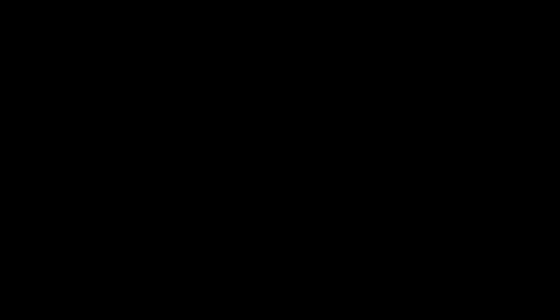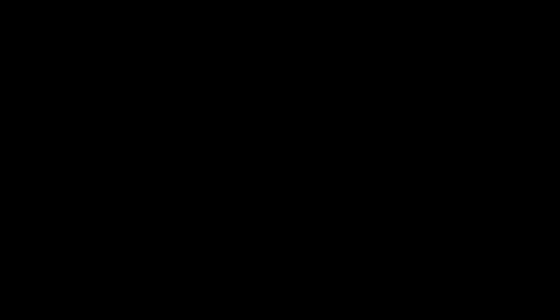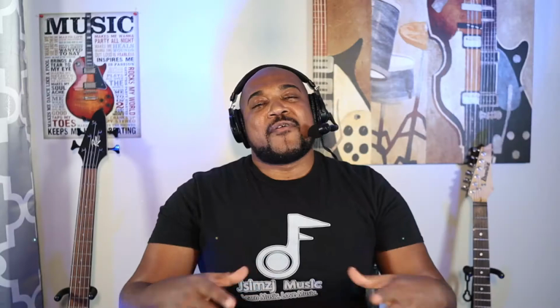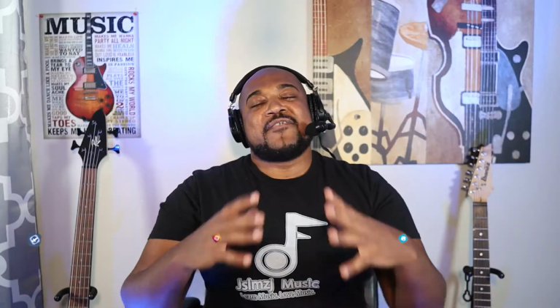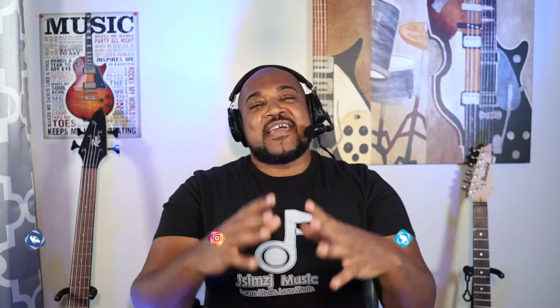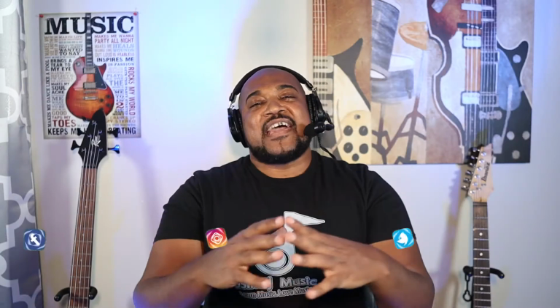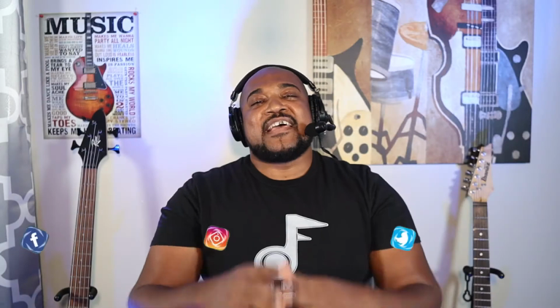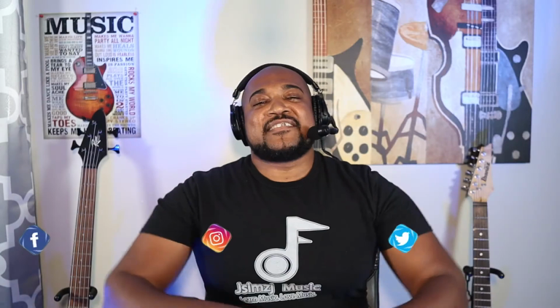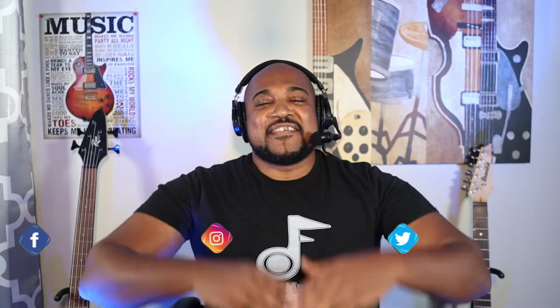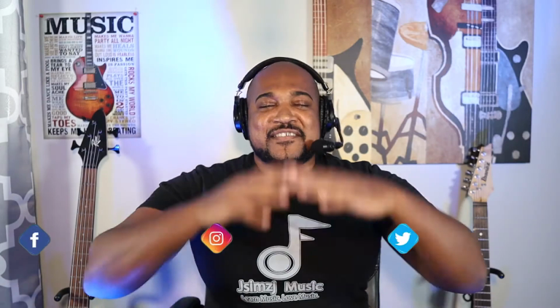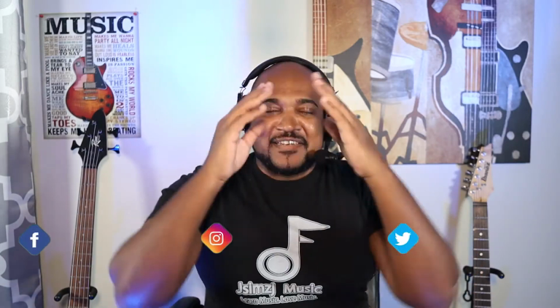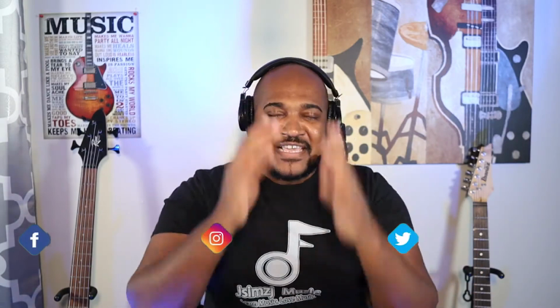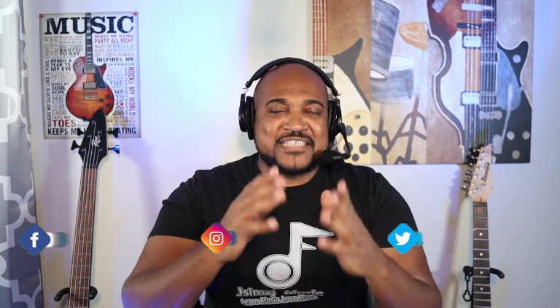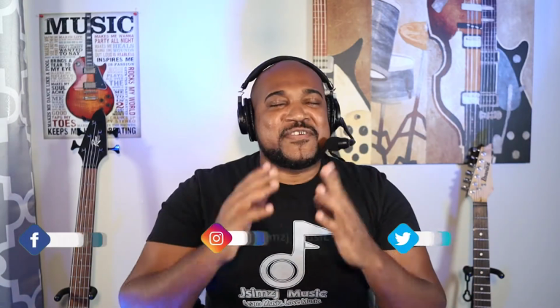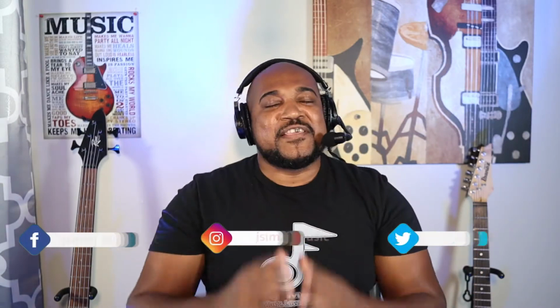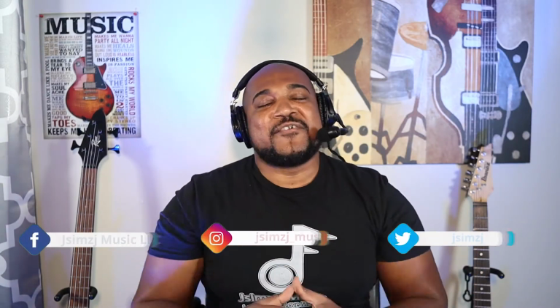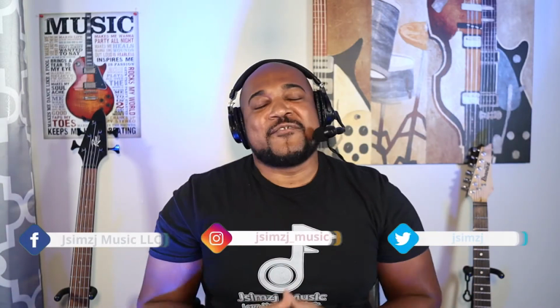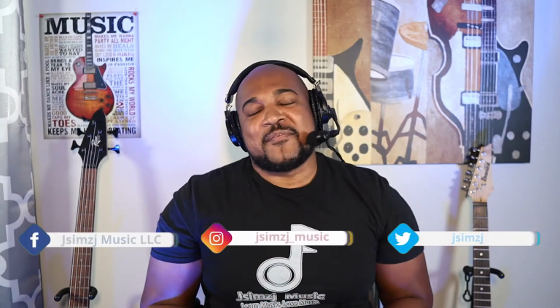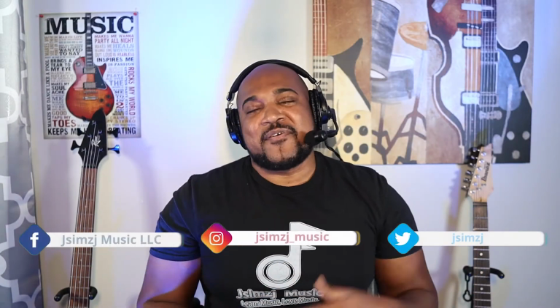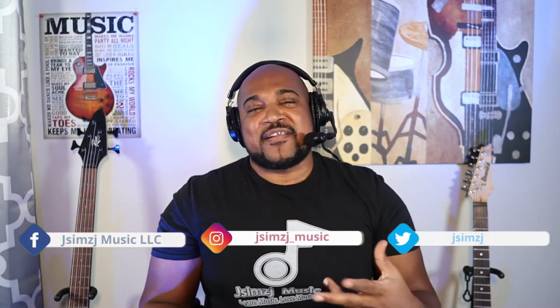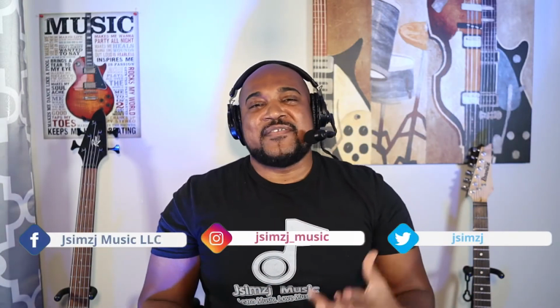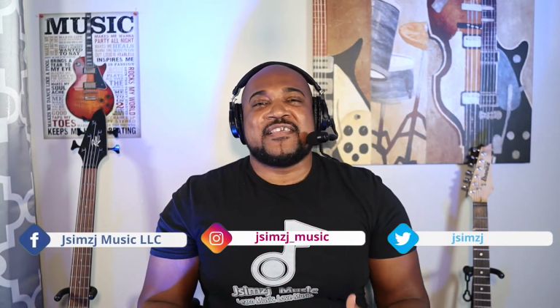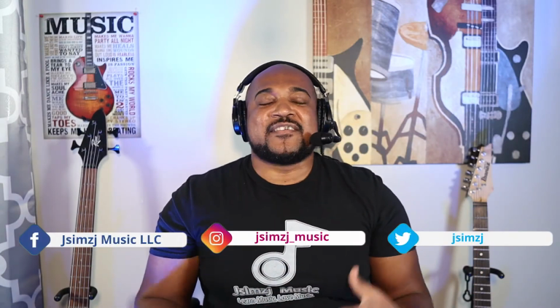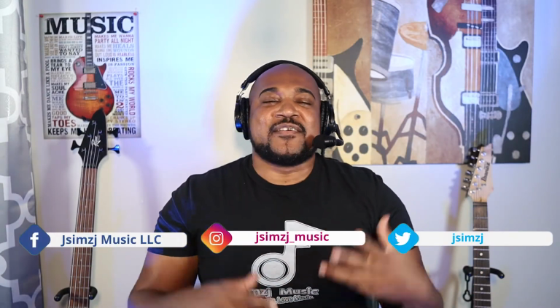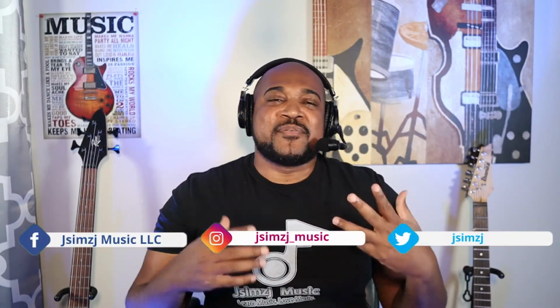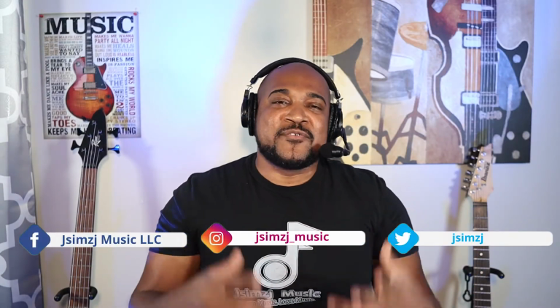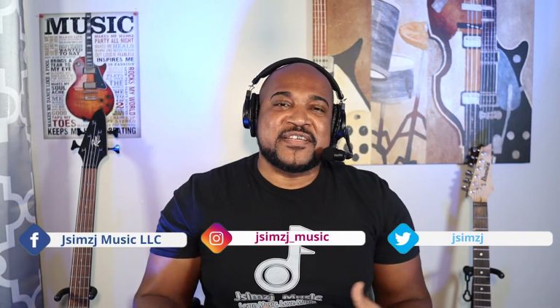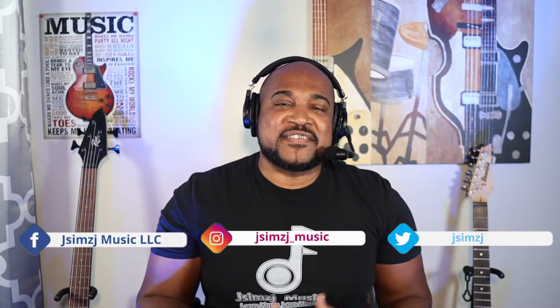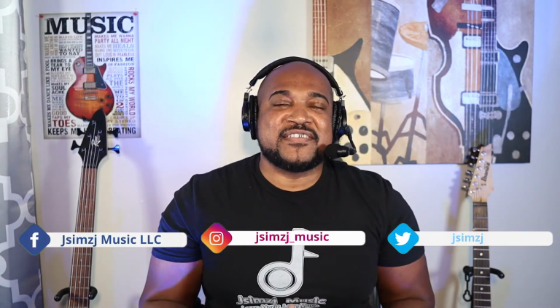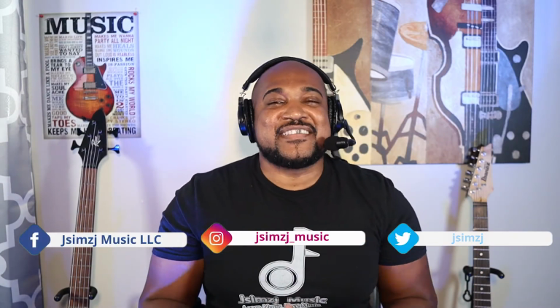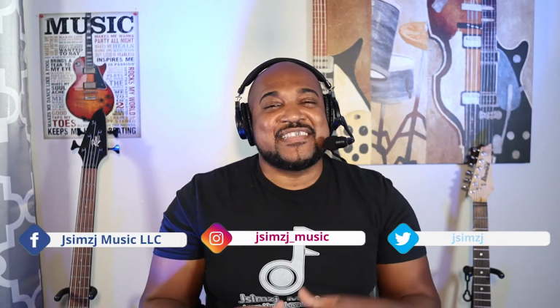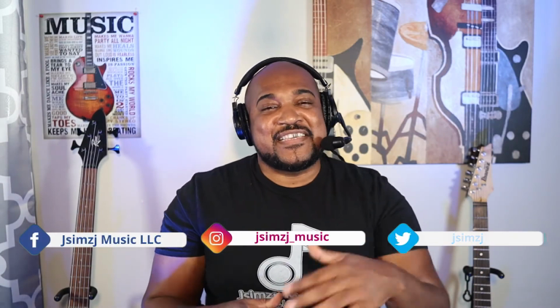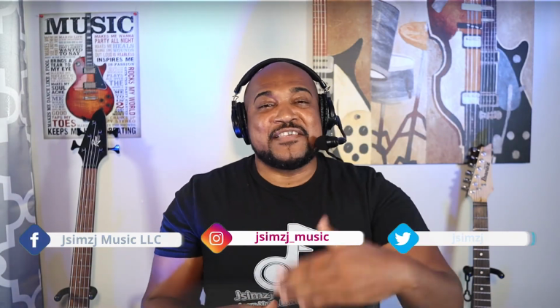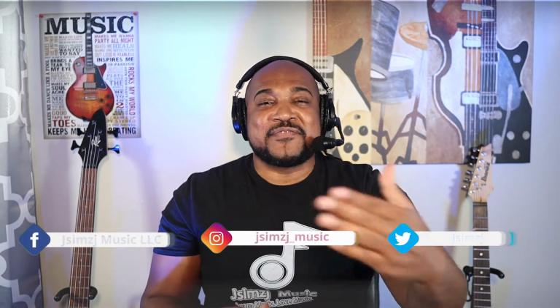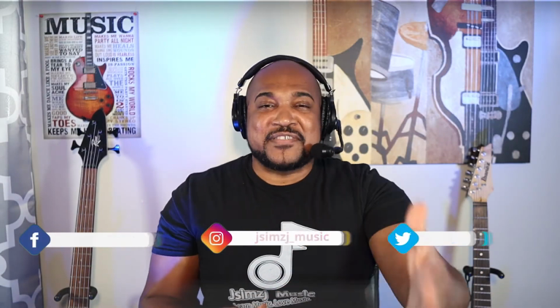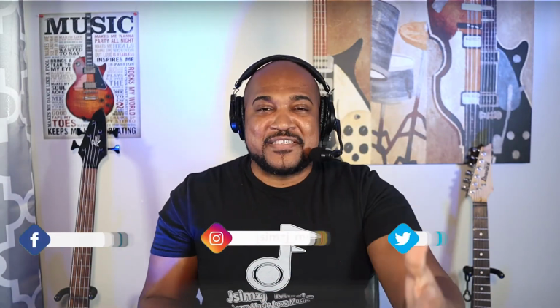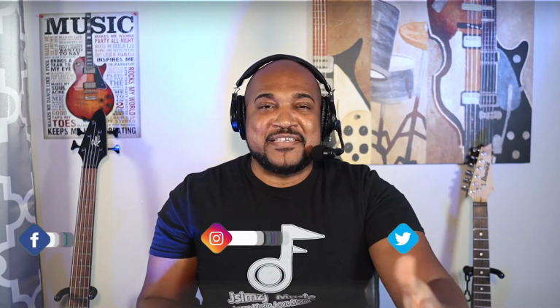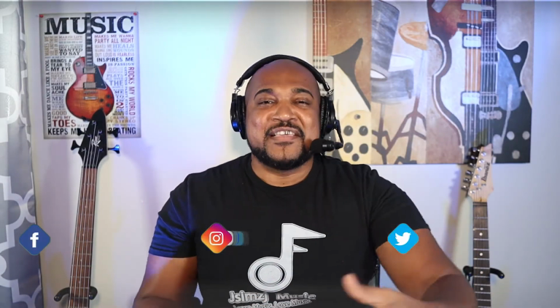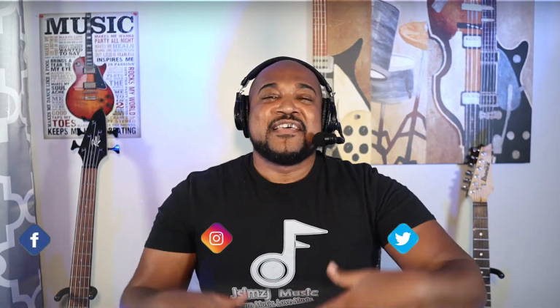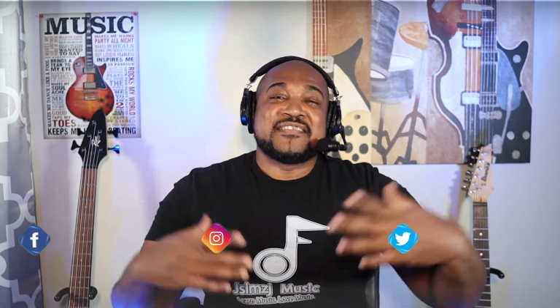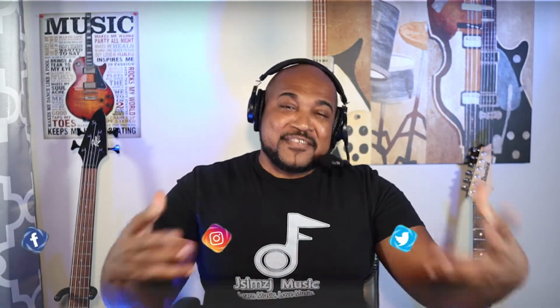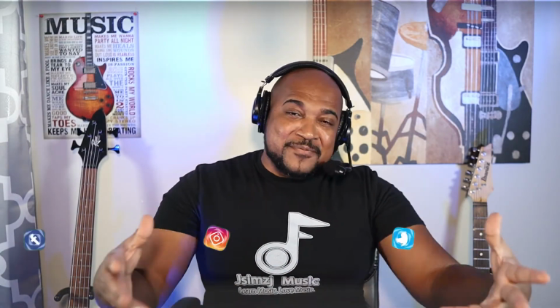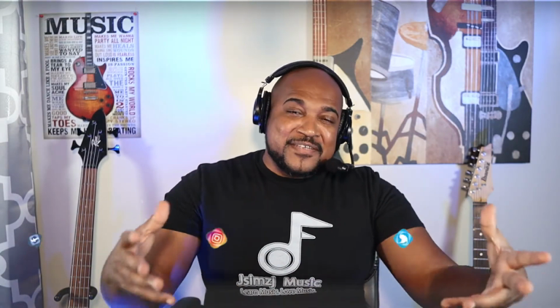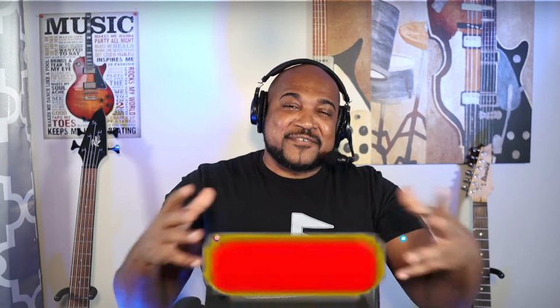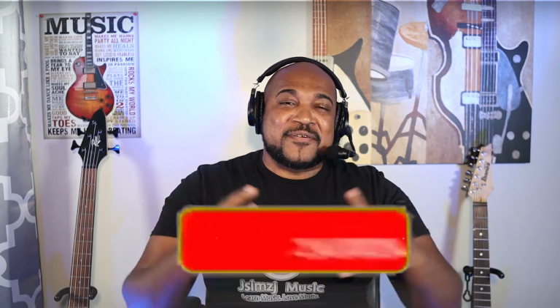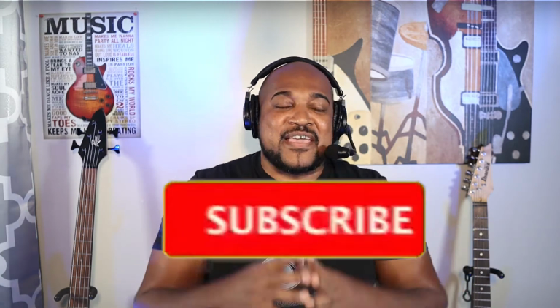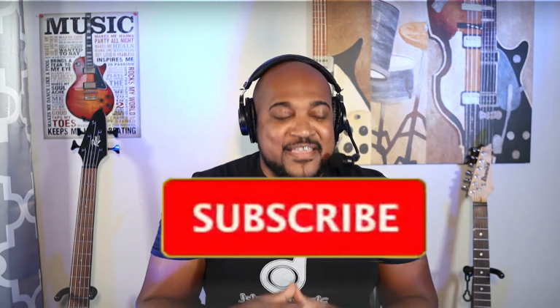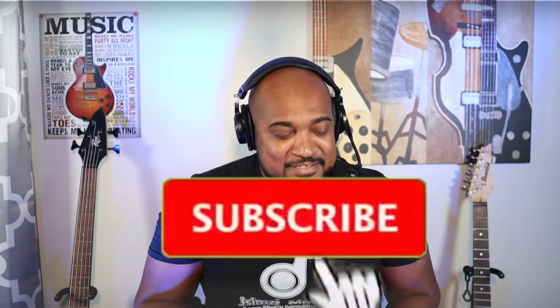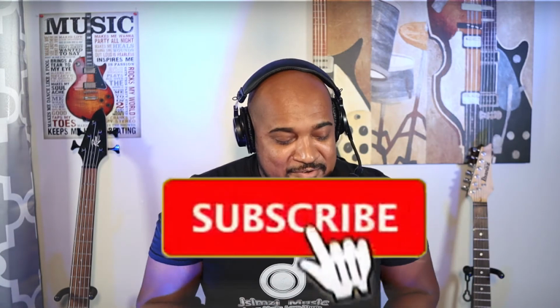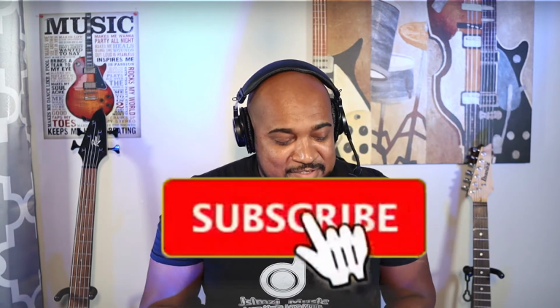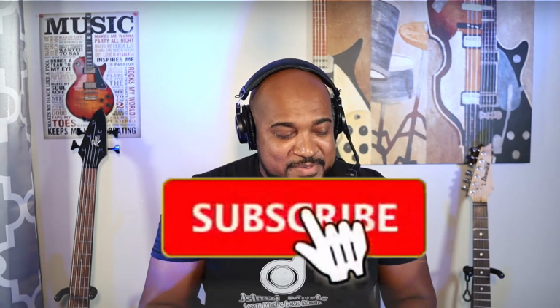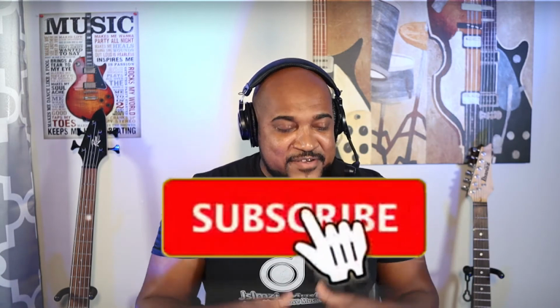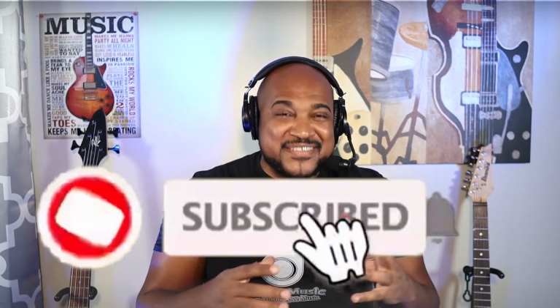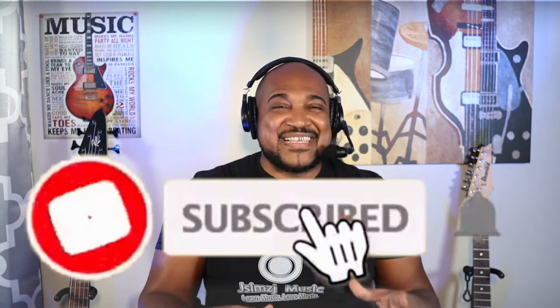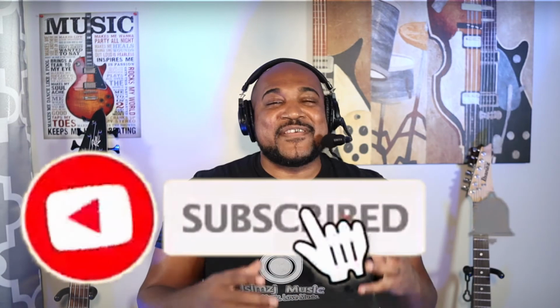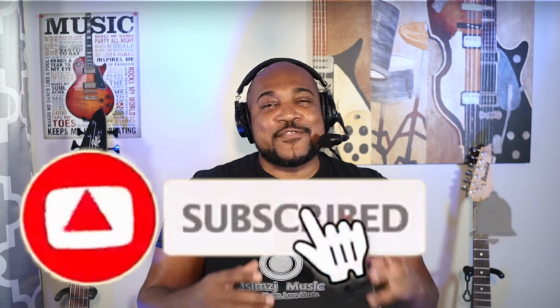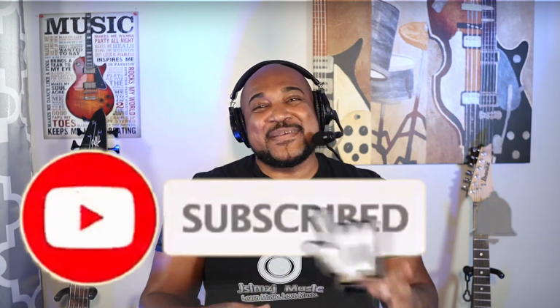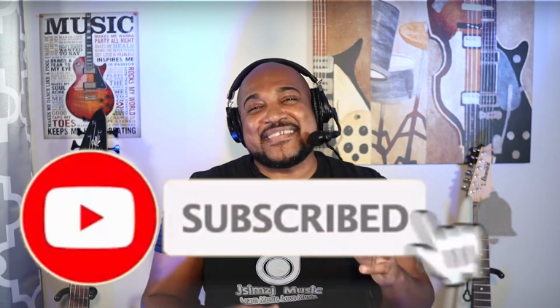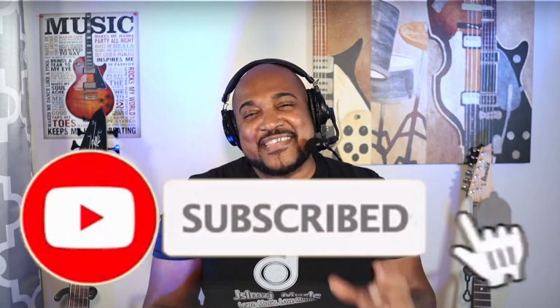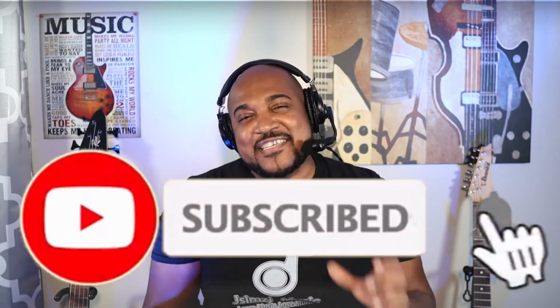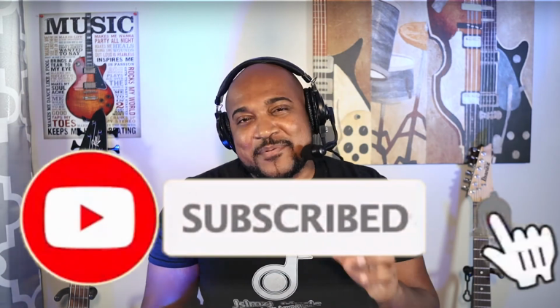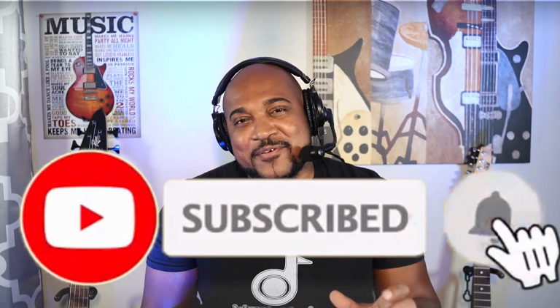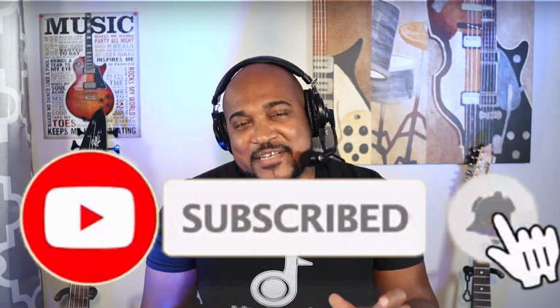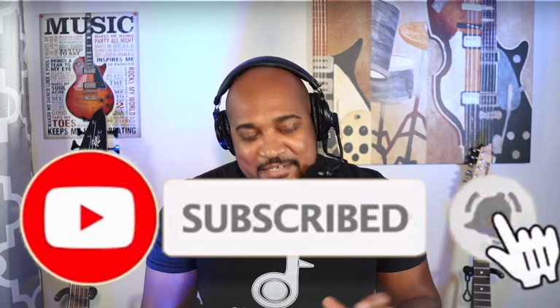All right, you guys, the next video — part of this progressions in the key of C series — is going to be your seven-three-six progression.